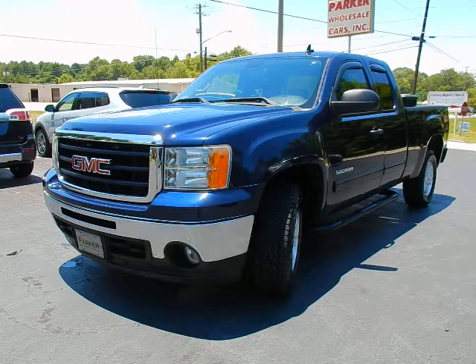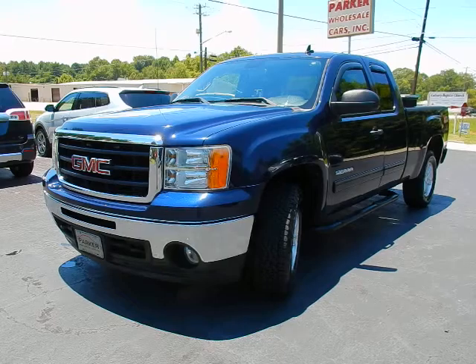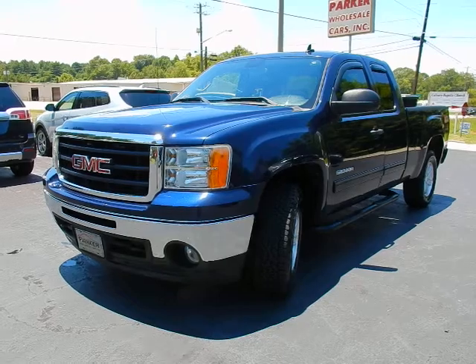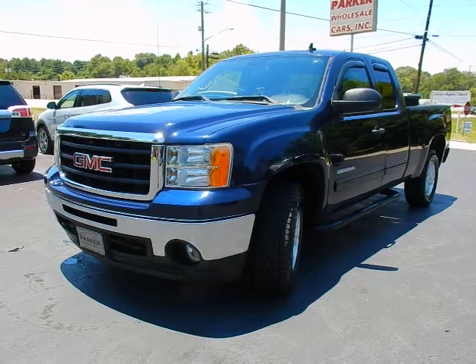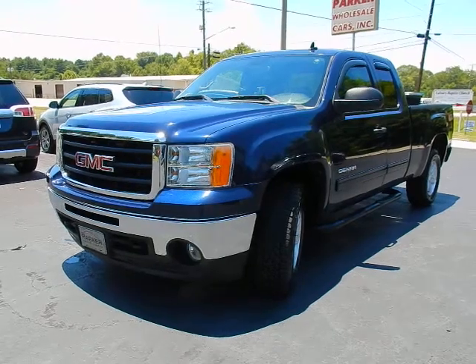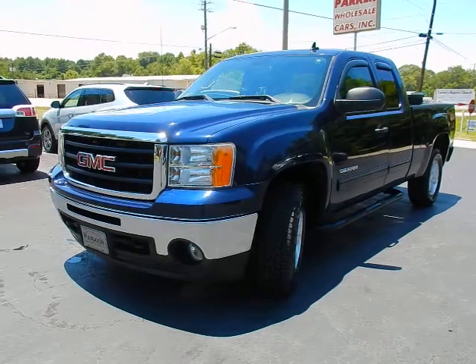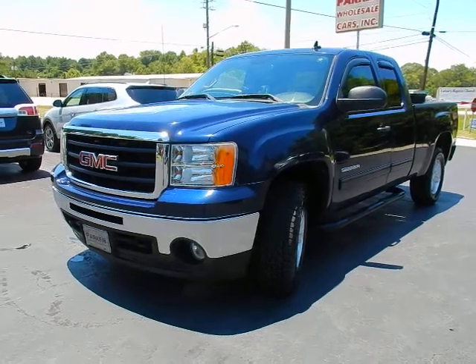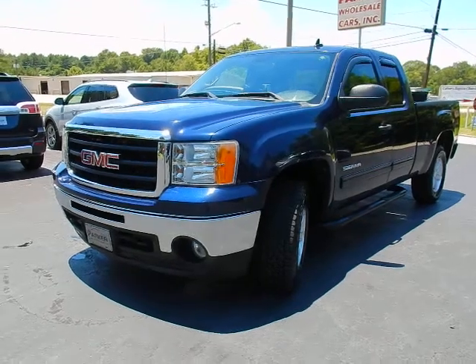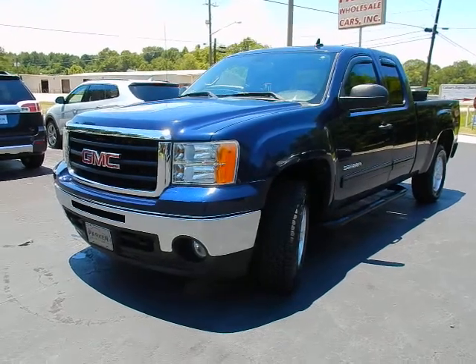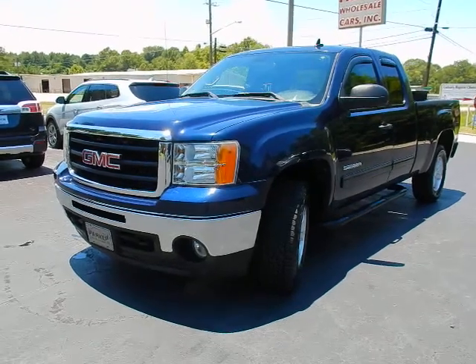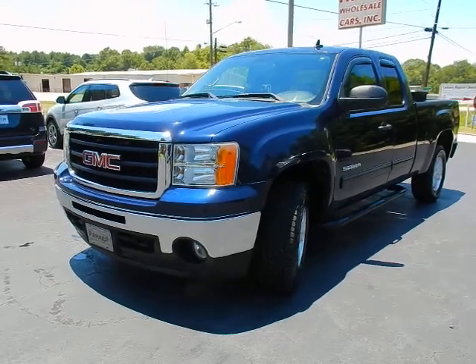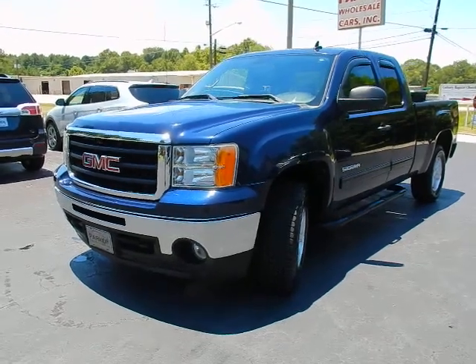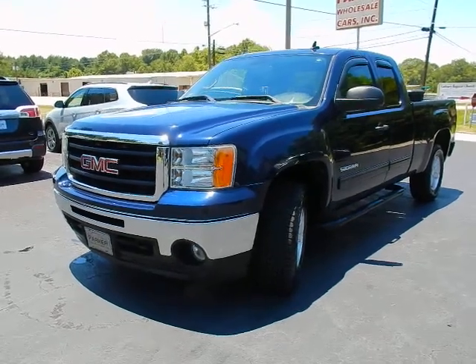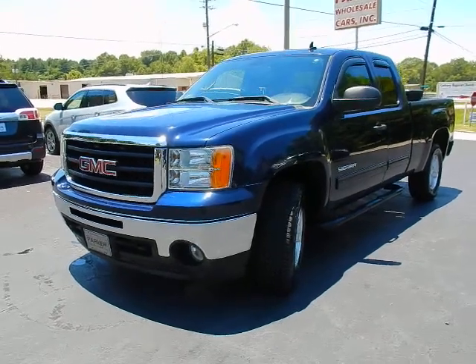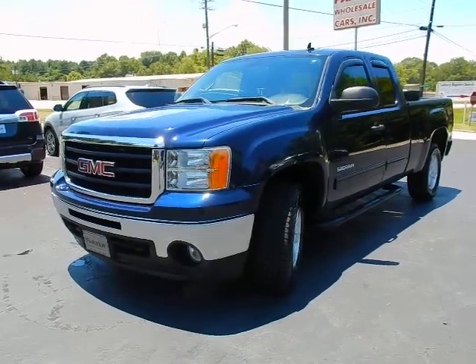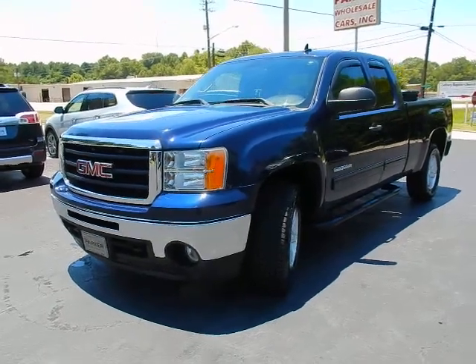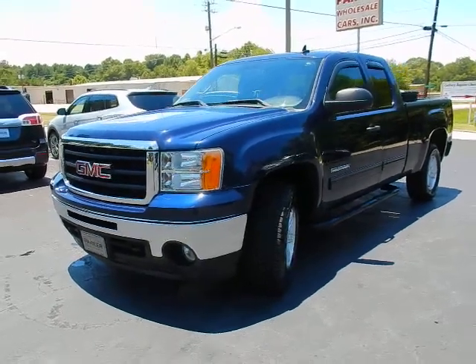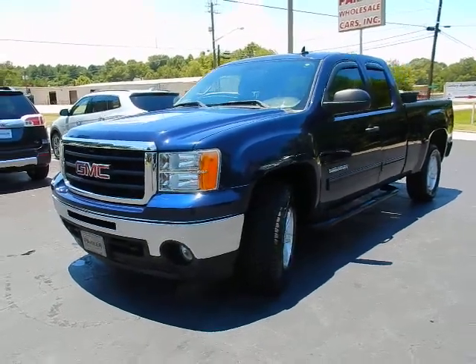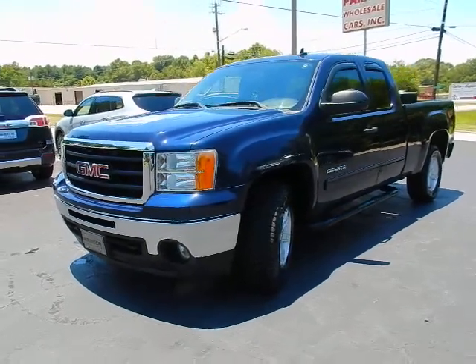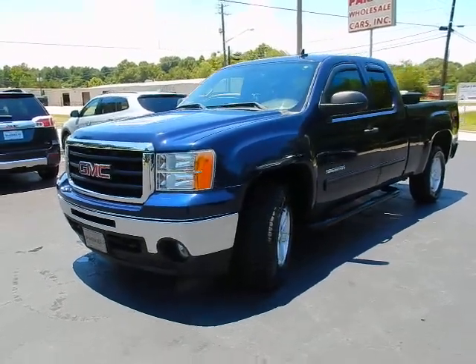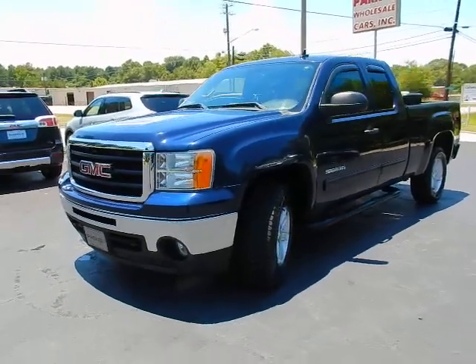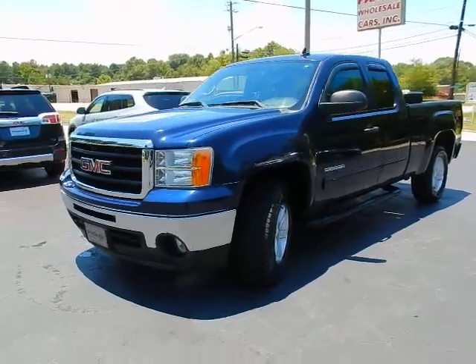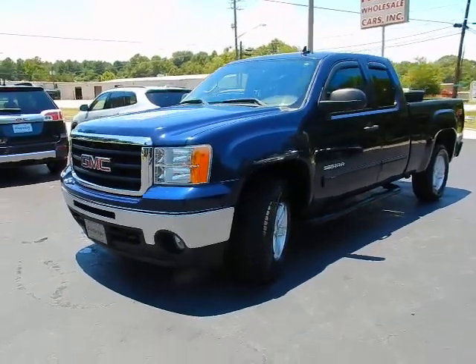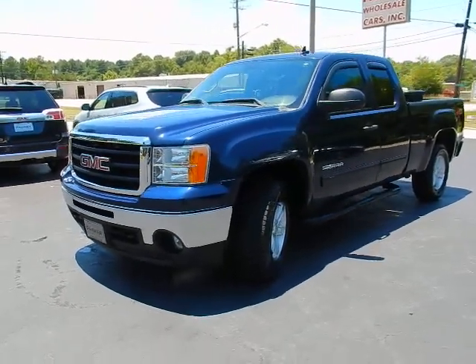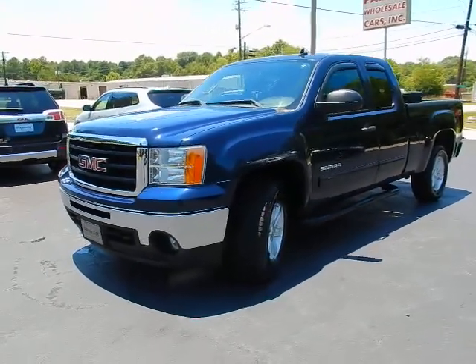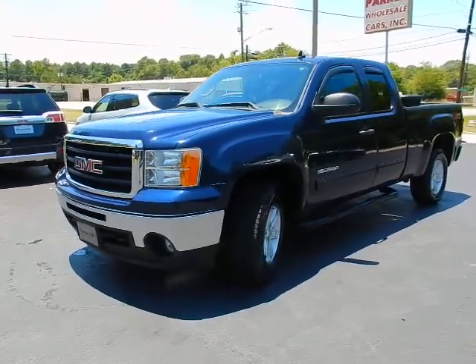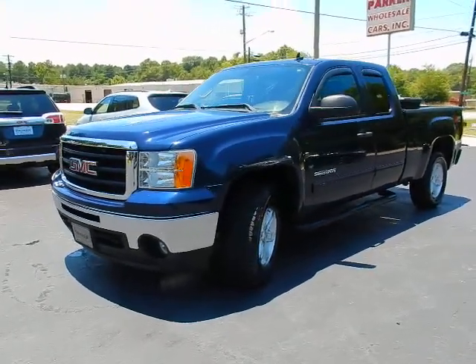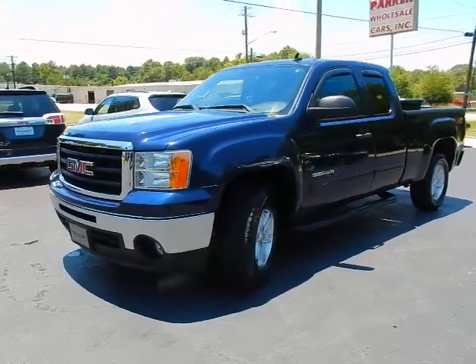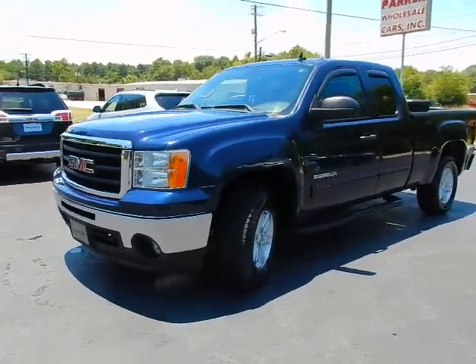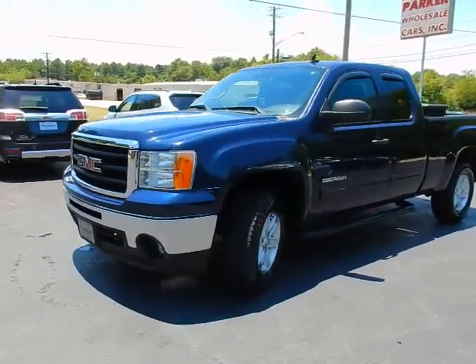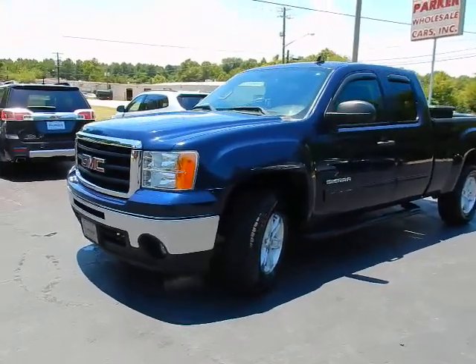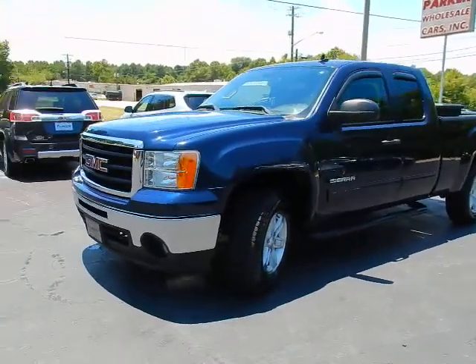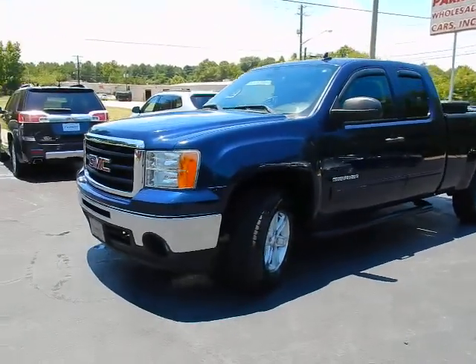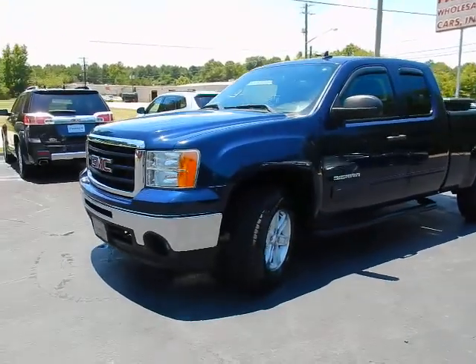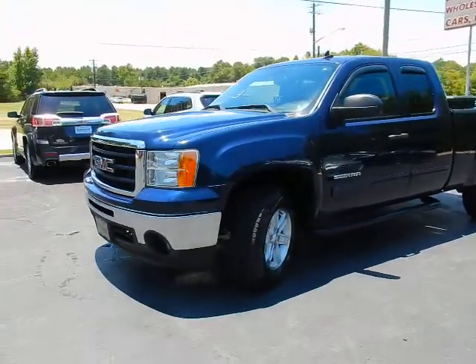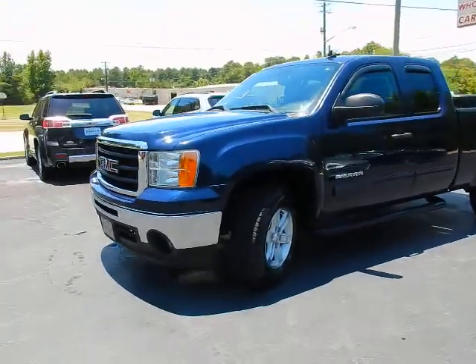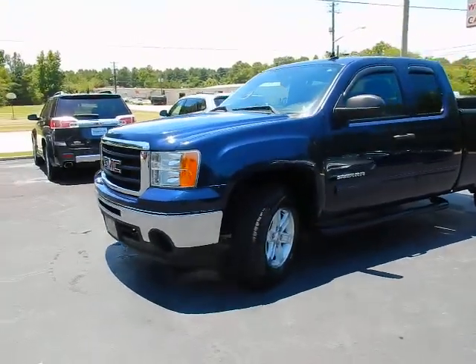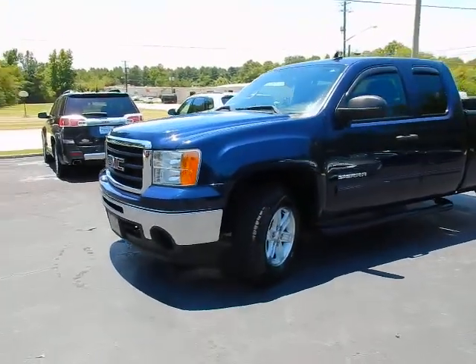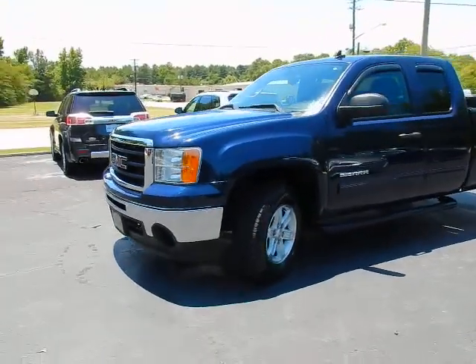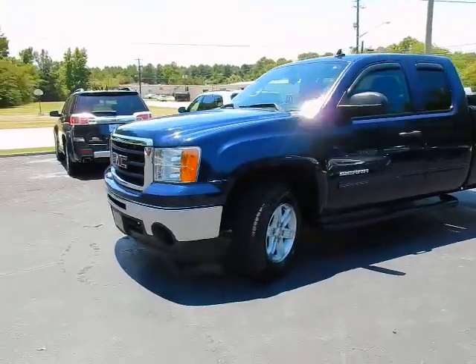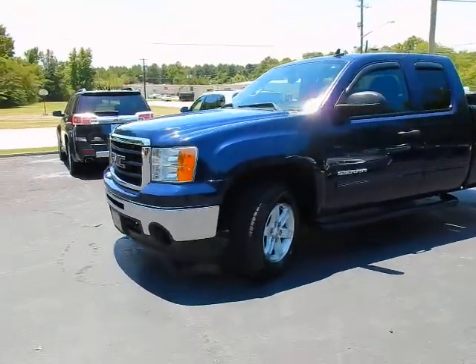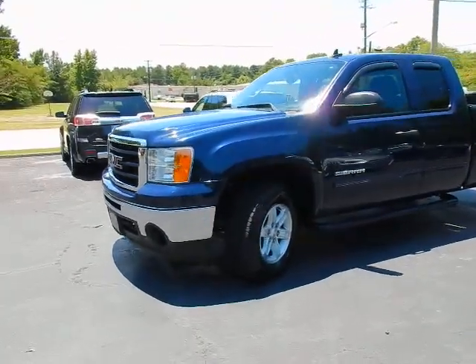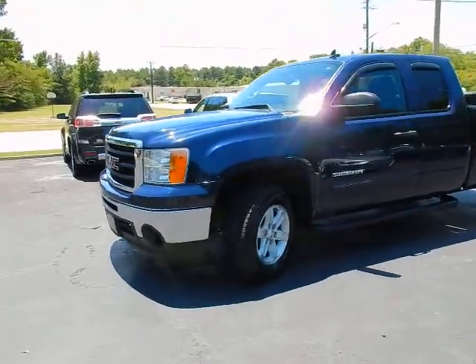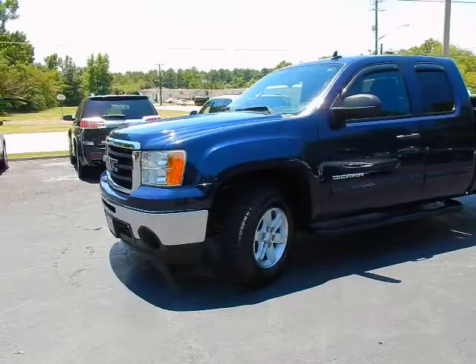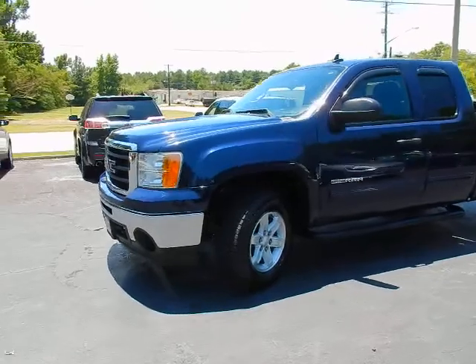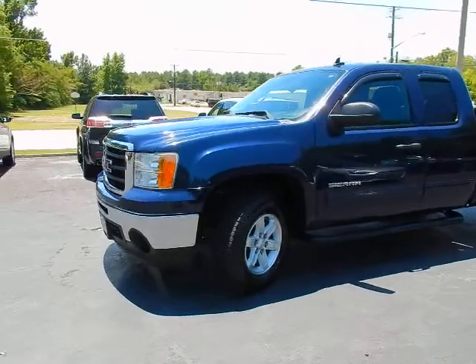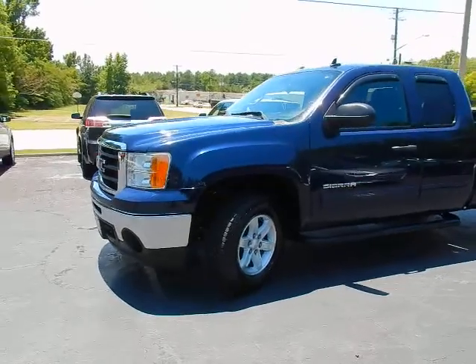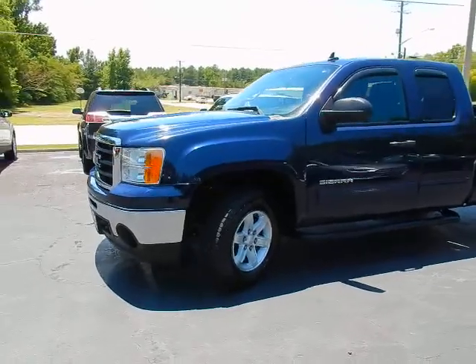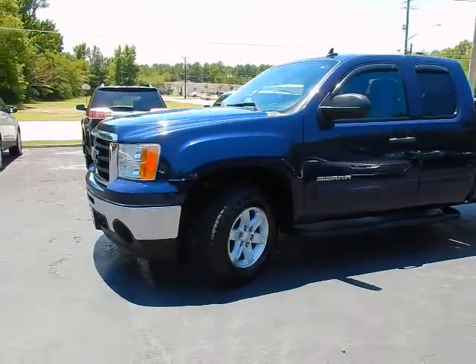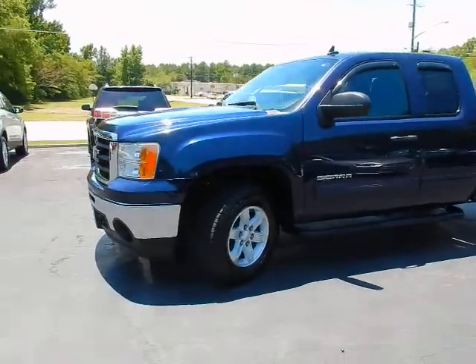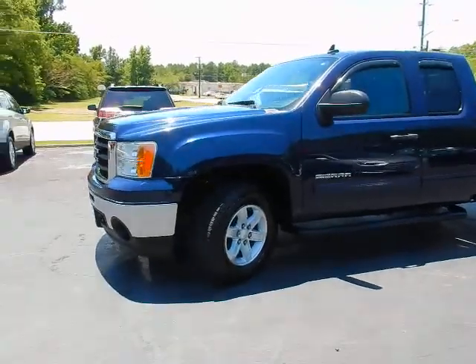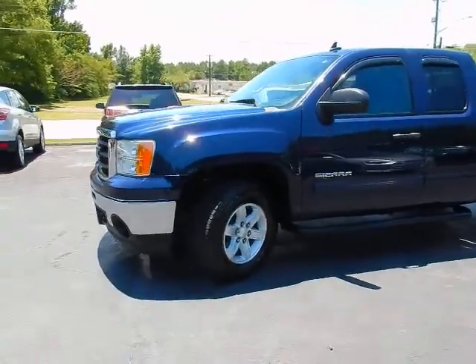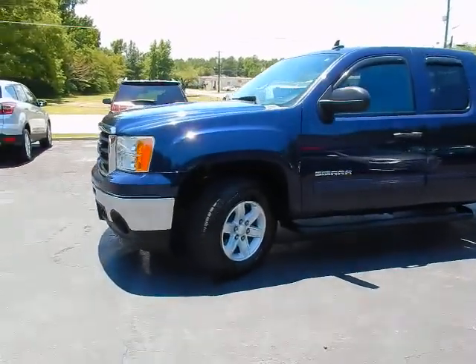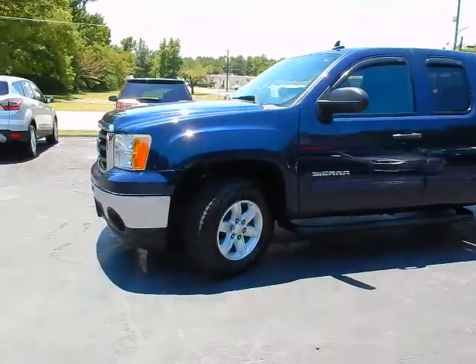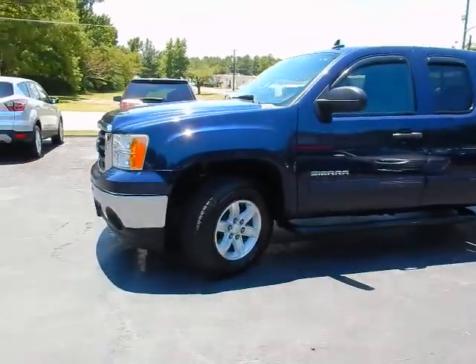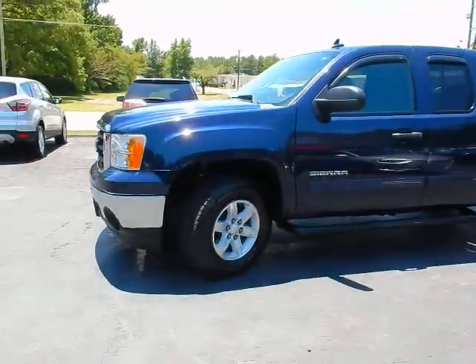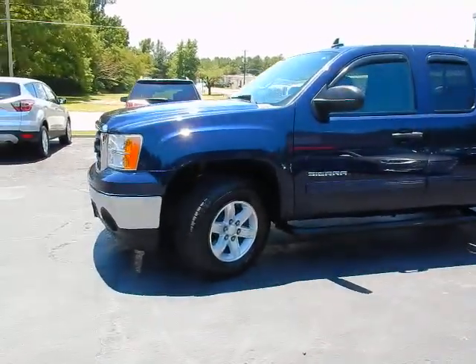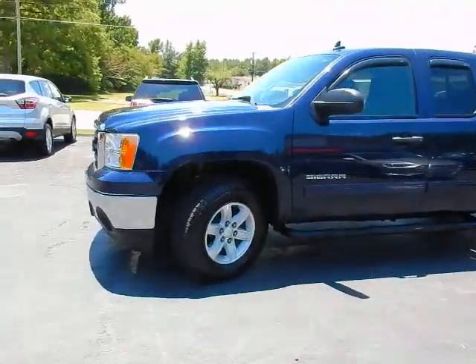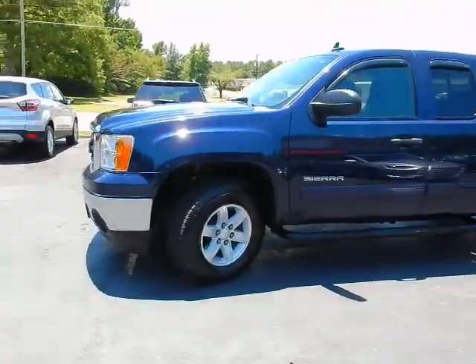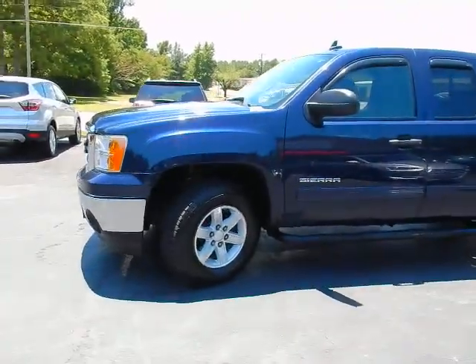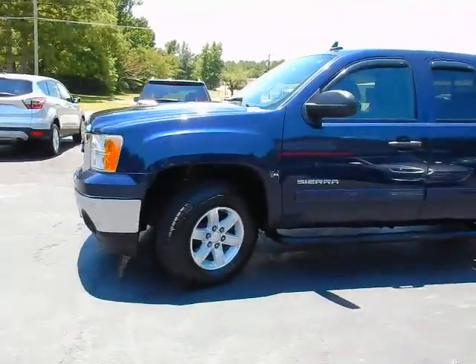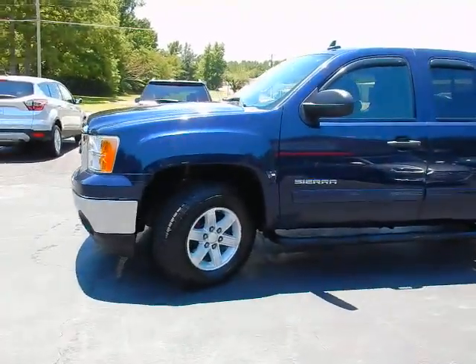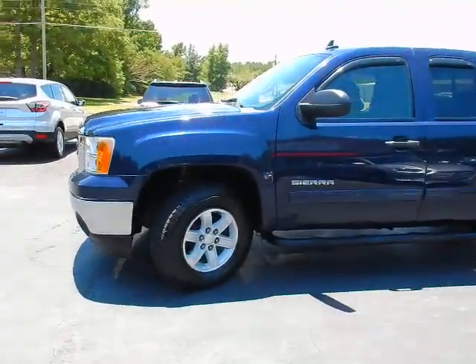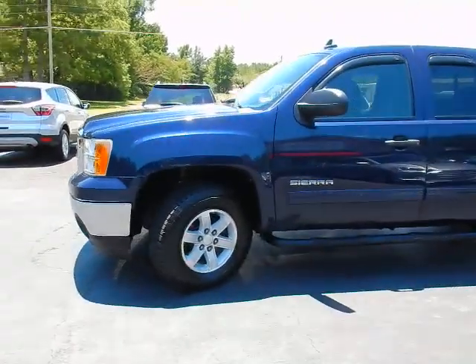Hey, this is Jeff with Parker Wholesale Cars in Tallahassee. I'd like to show you a really nice truck in a great price range.